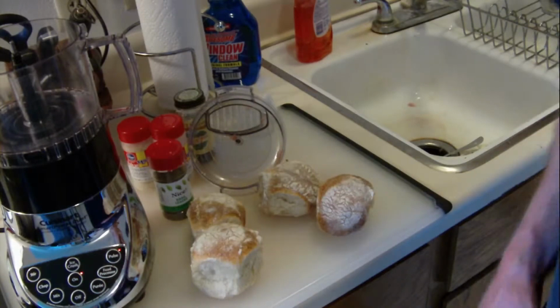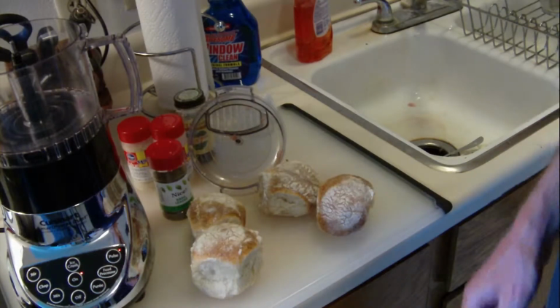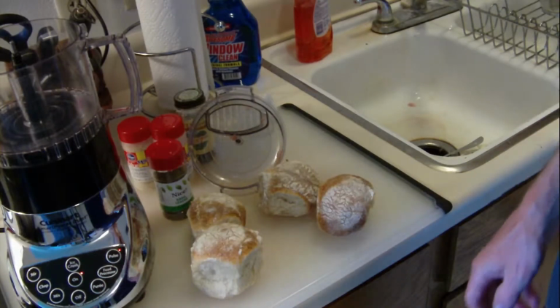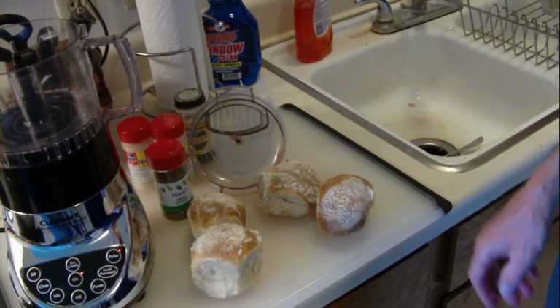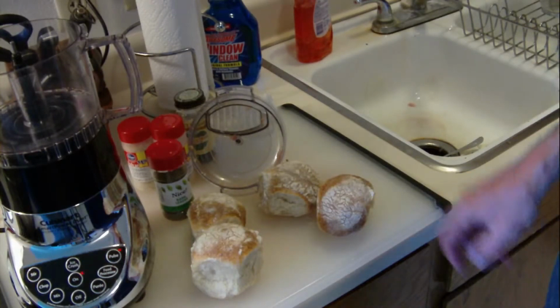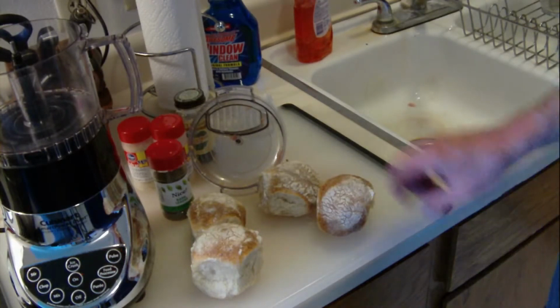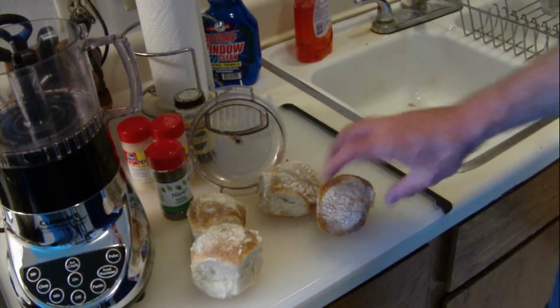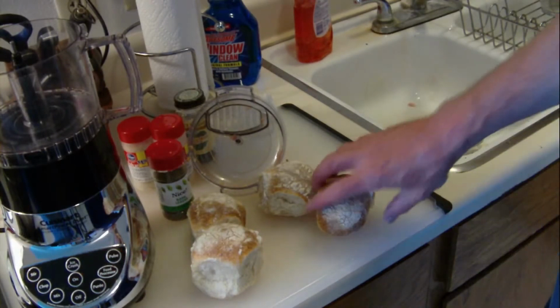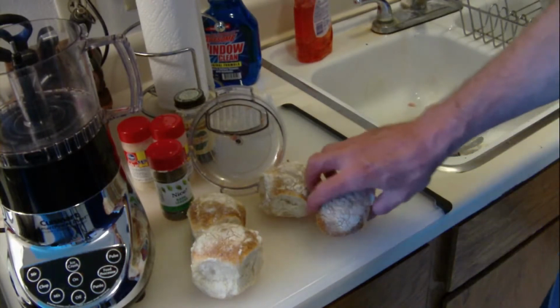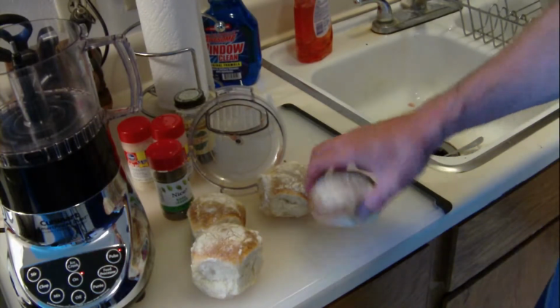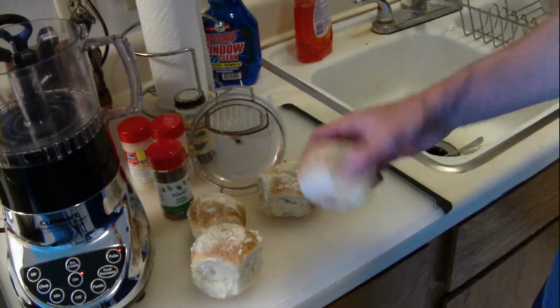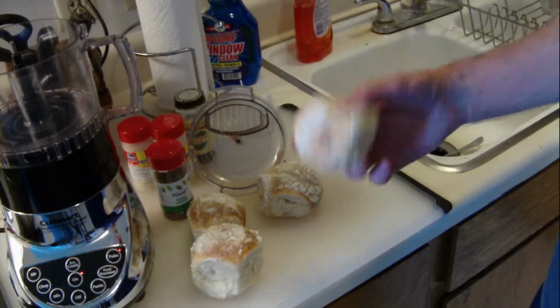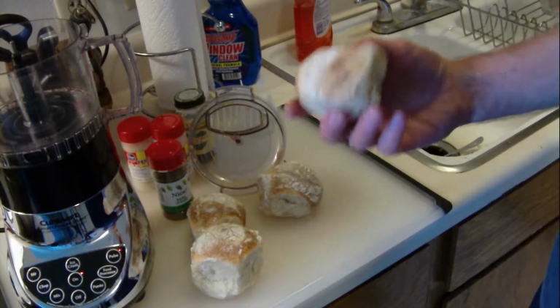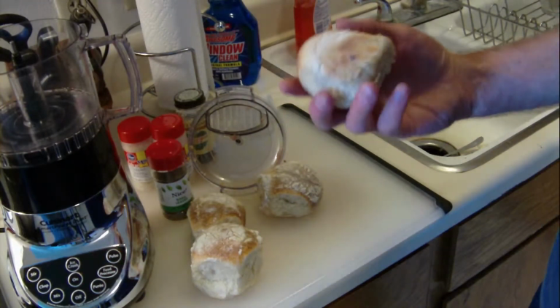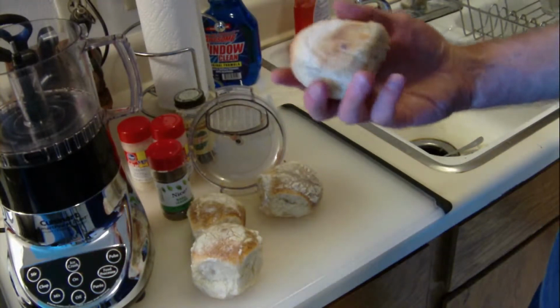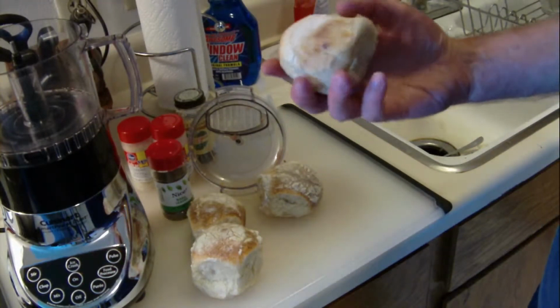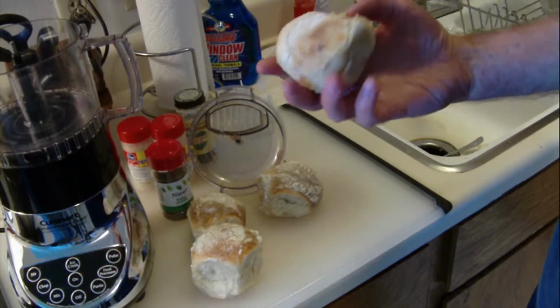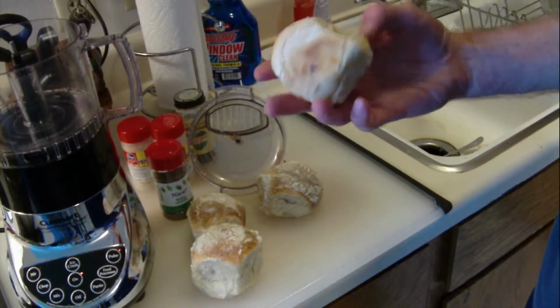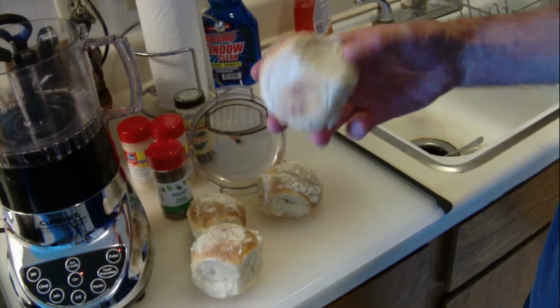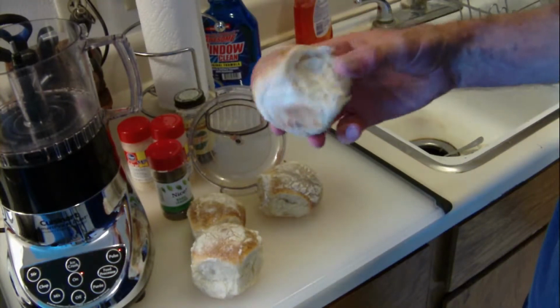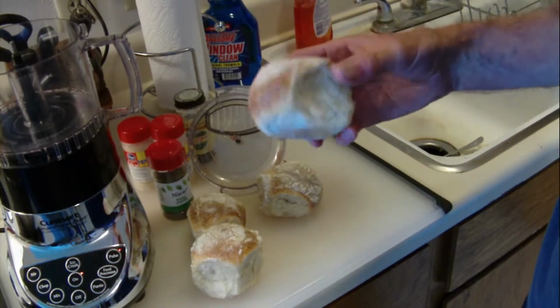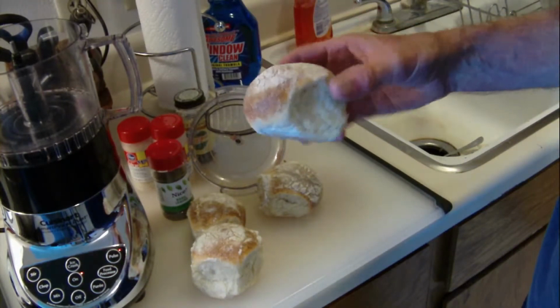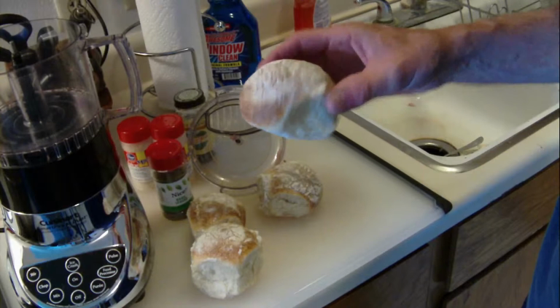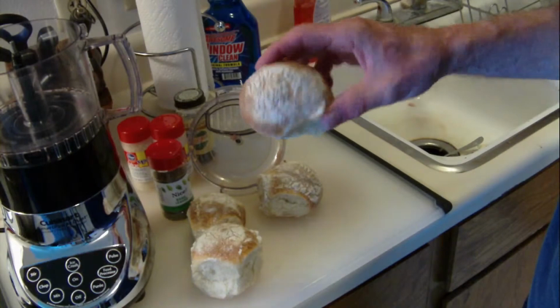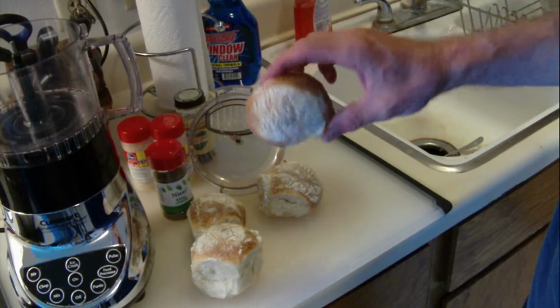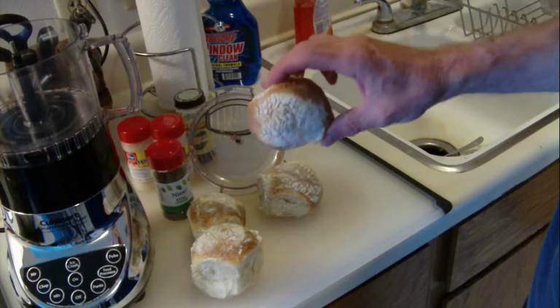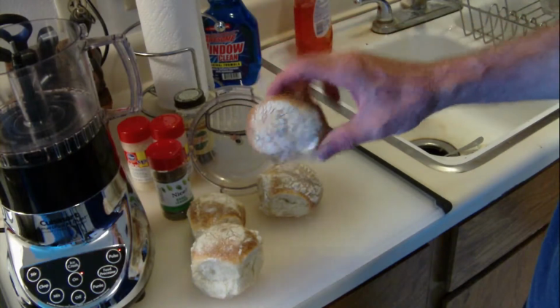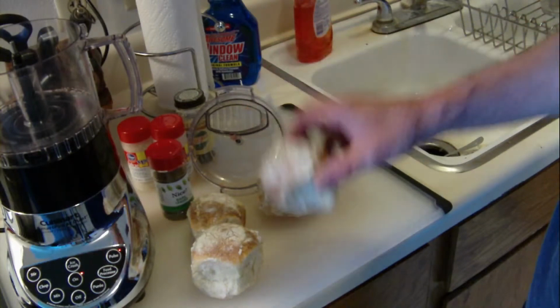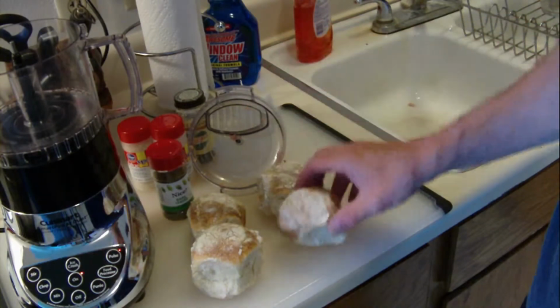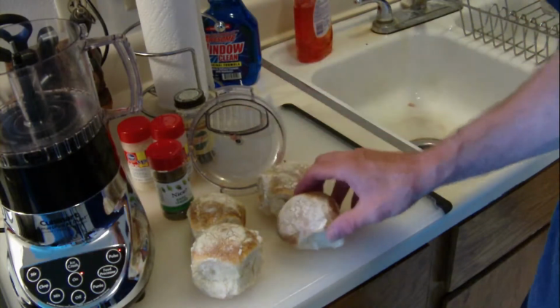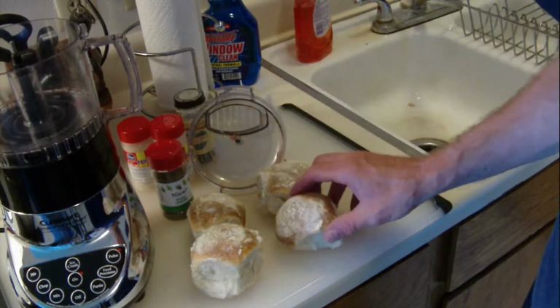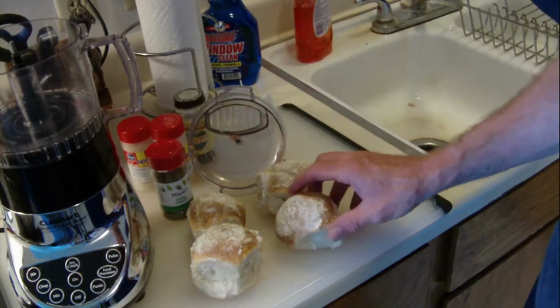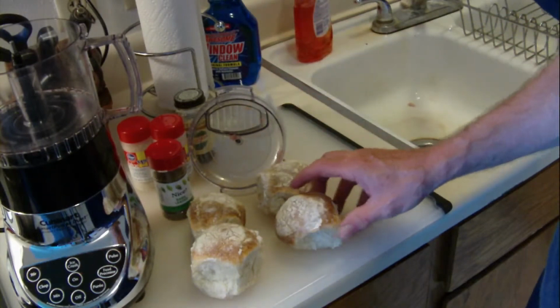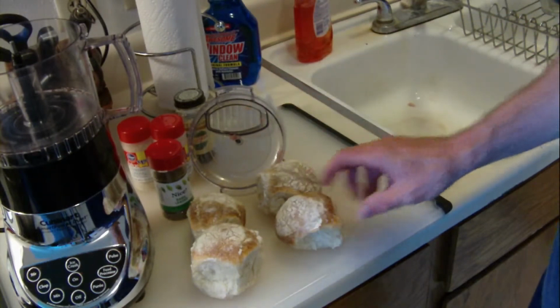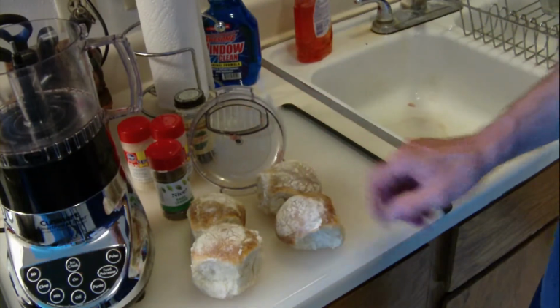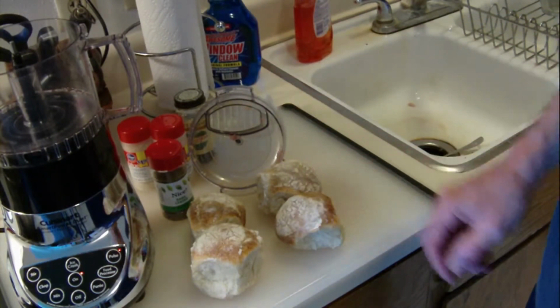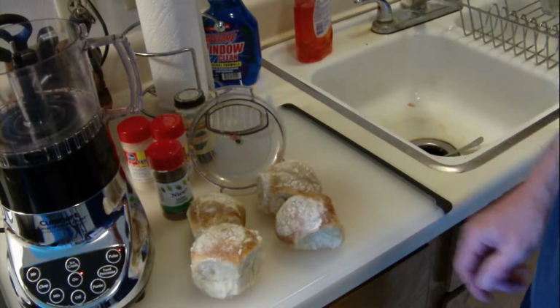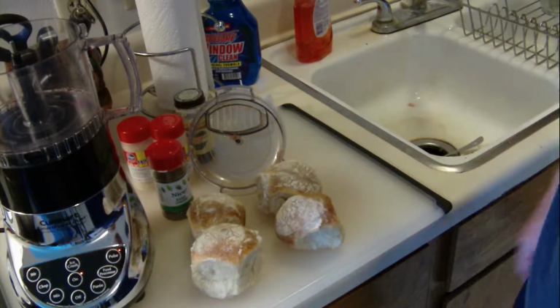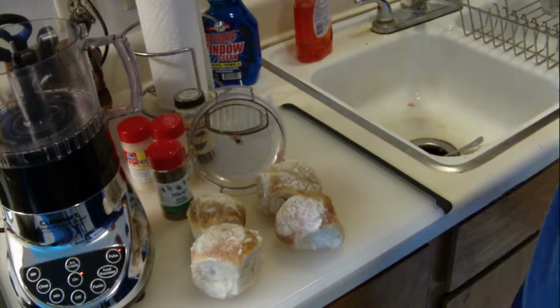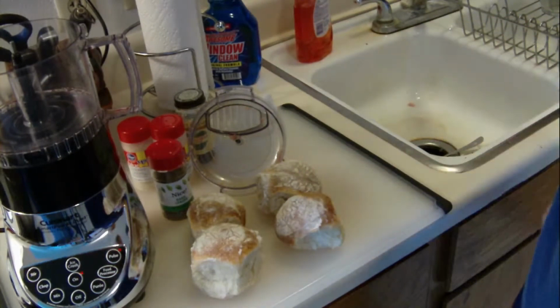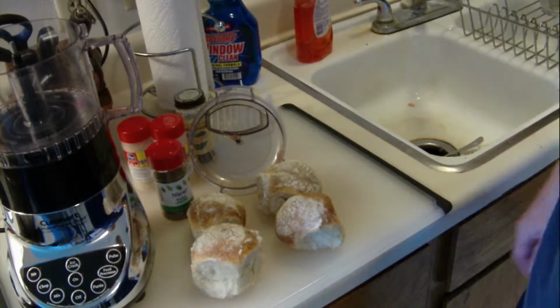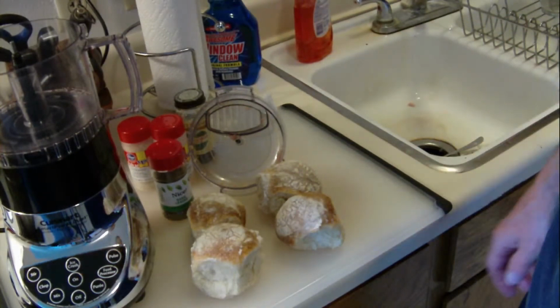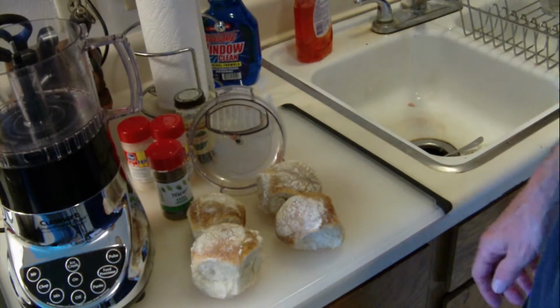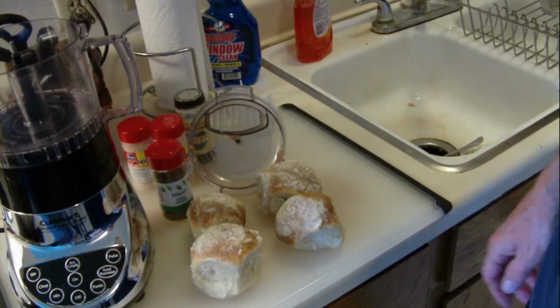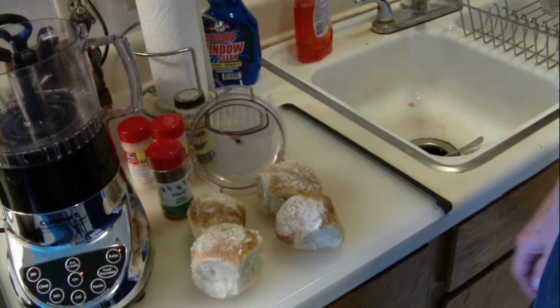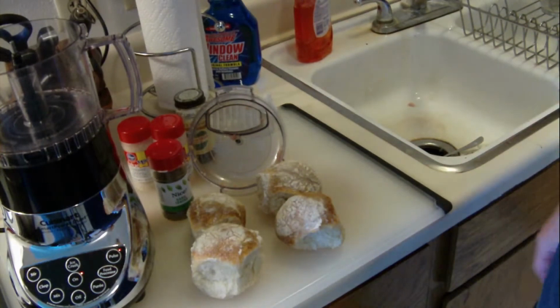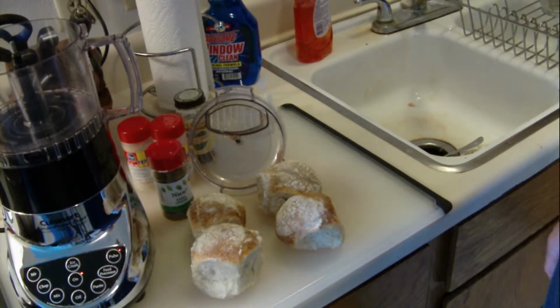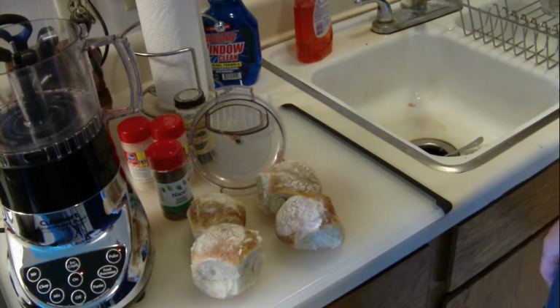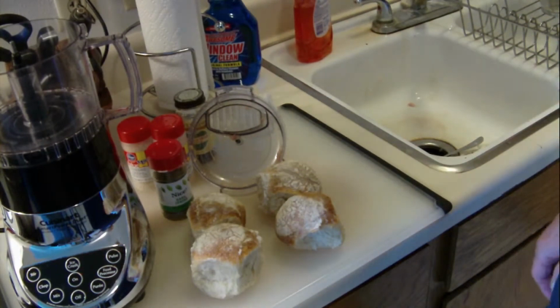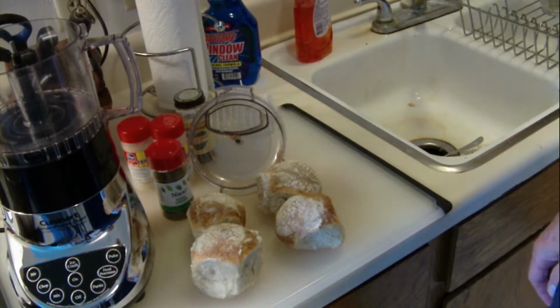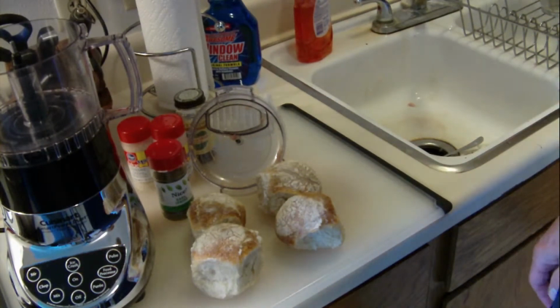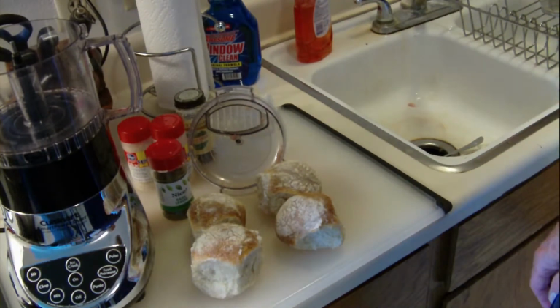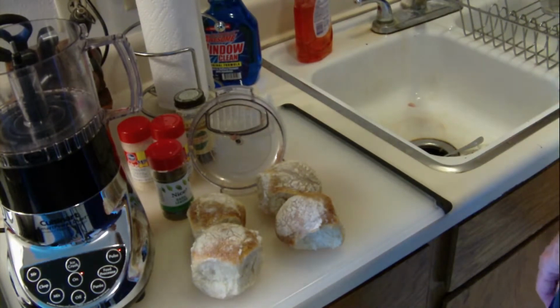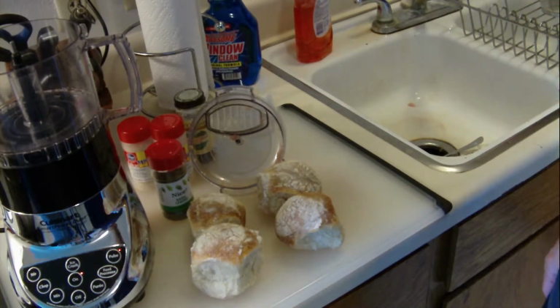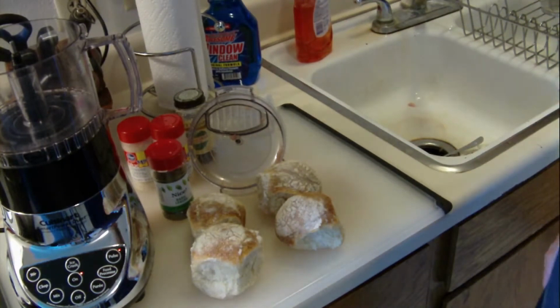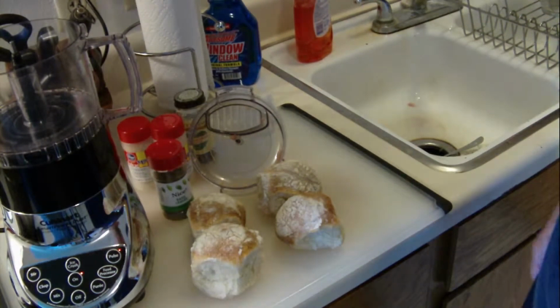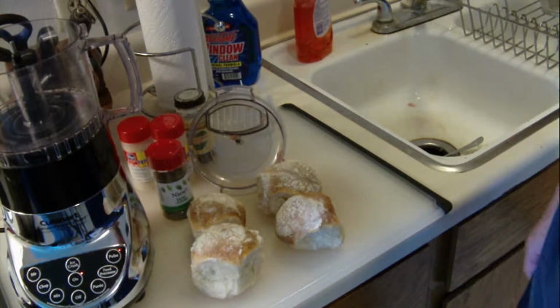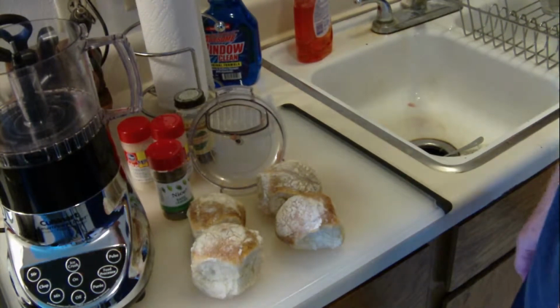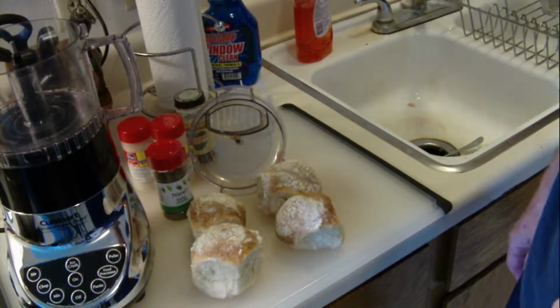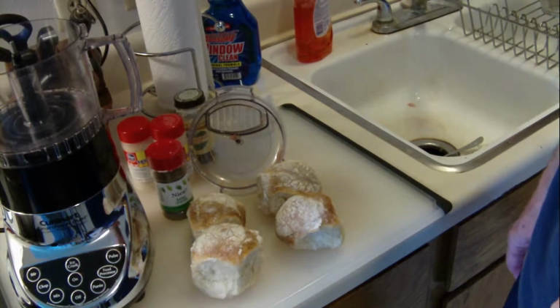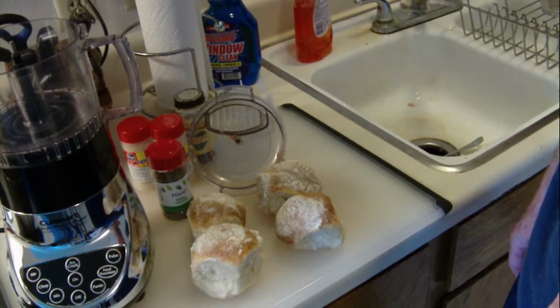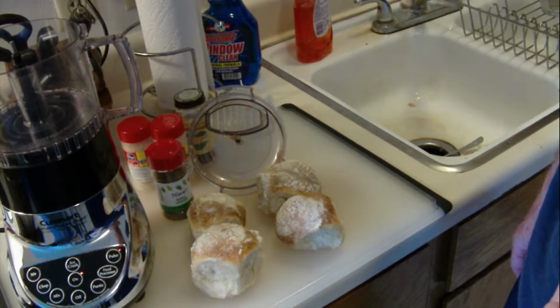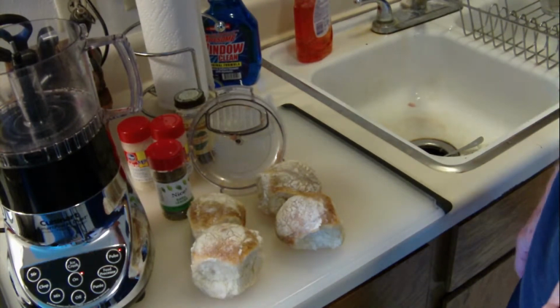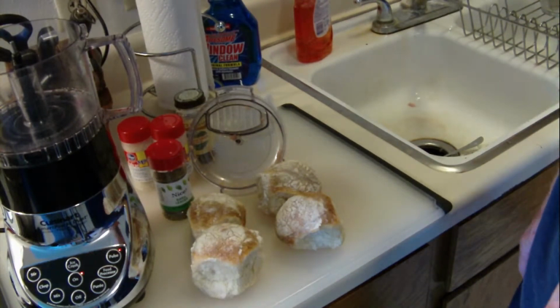Make breadcrumbs from sourdough rolls in the food processor also. I mix it with spices and then grind.